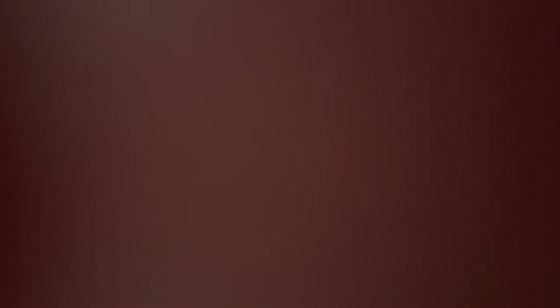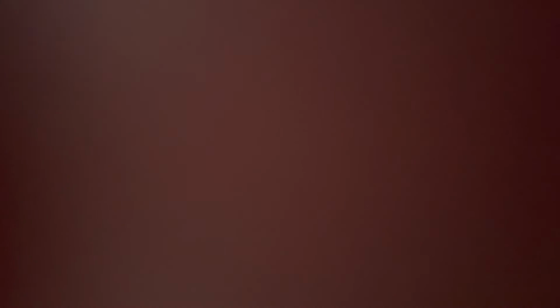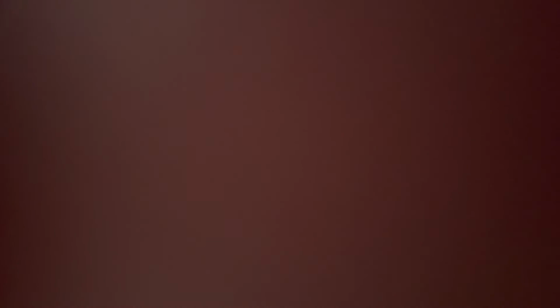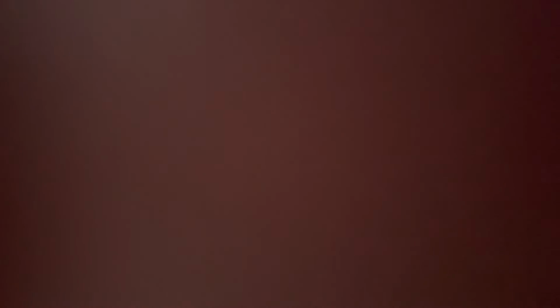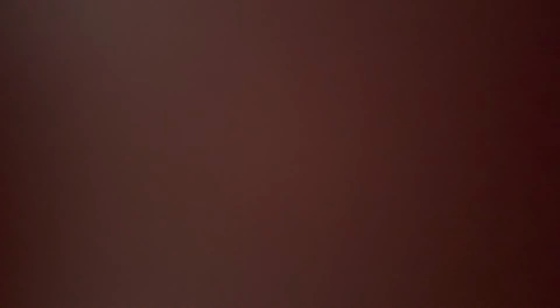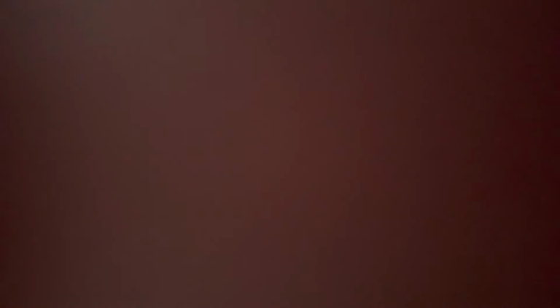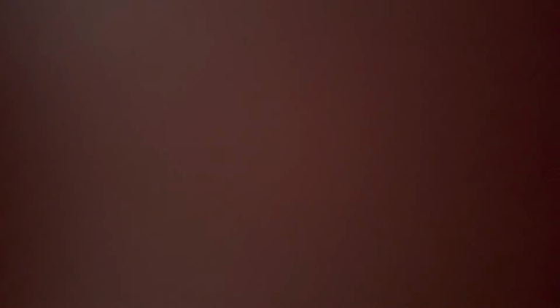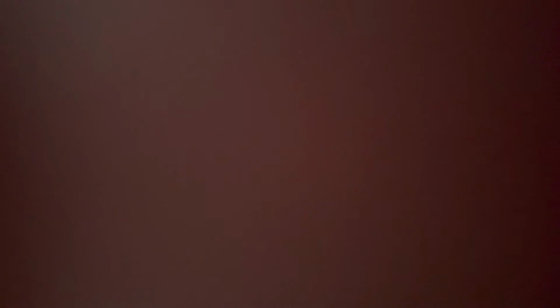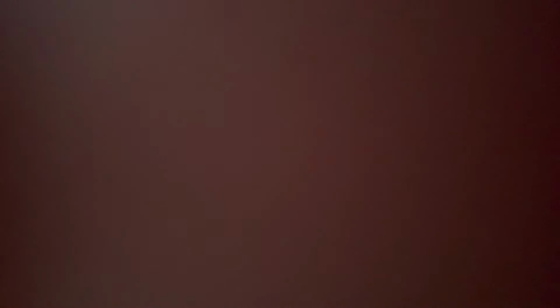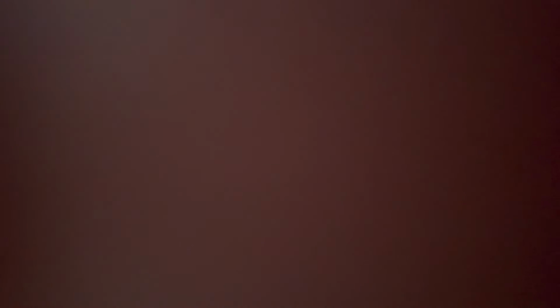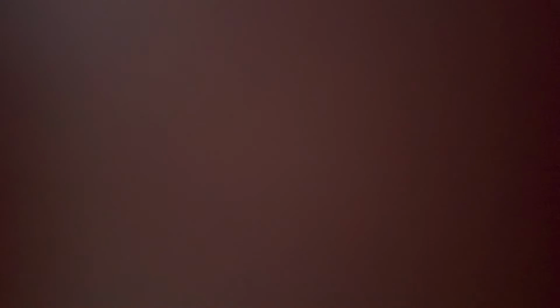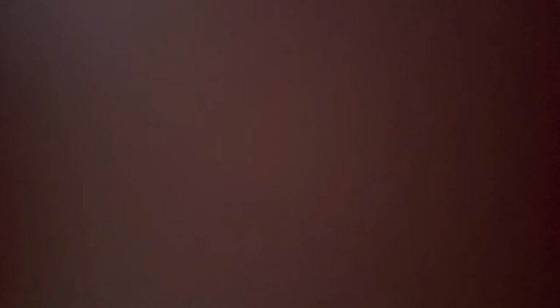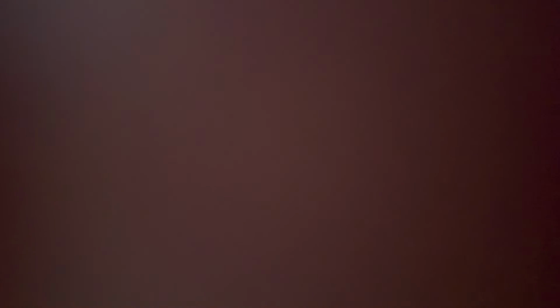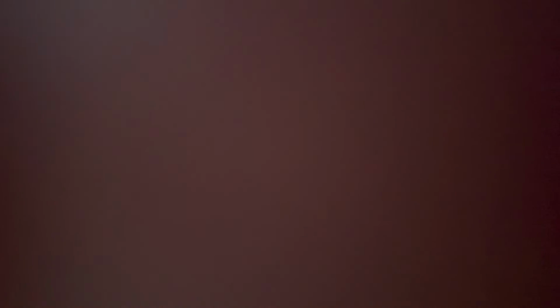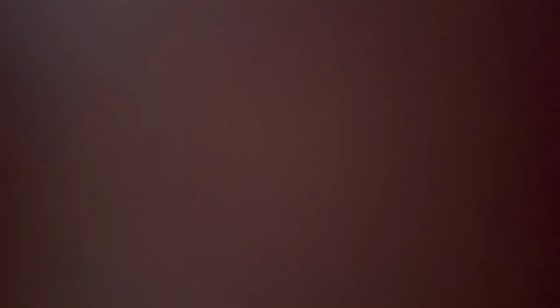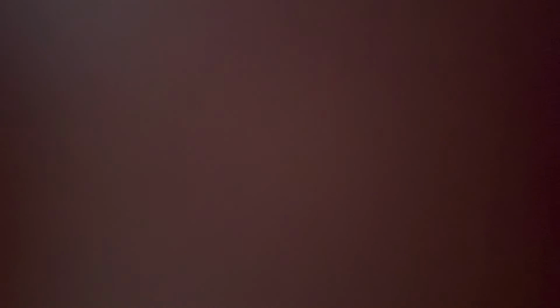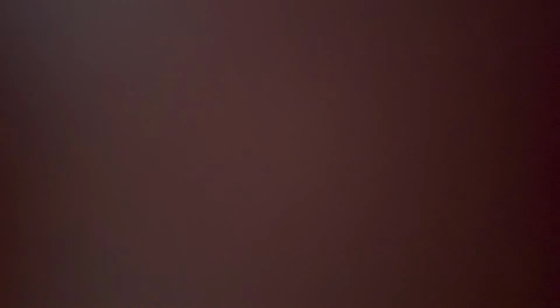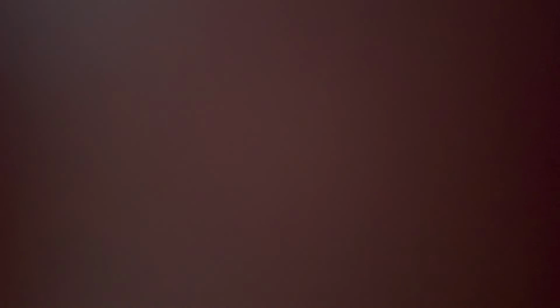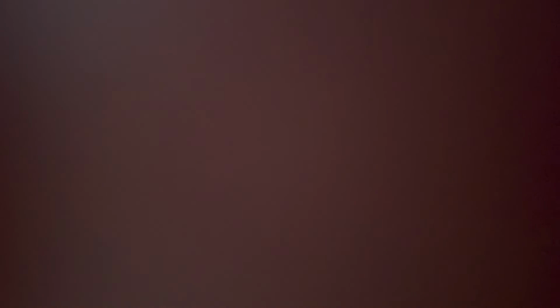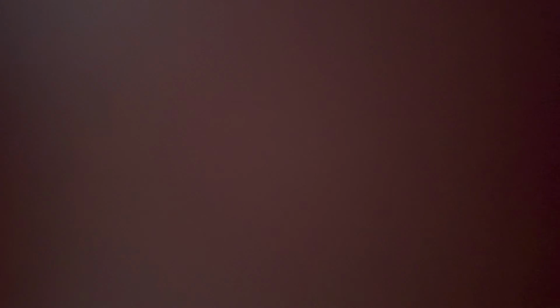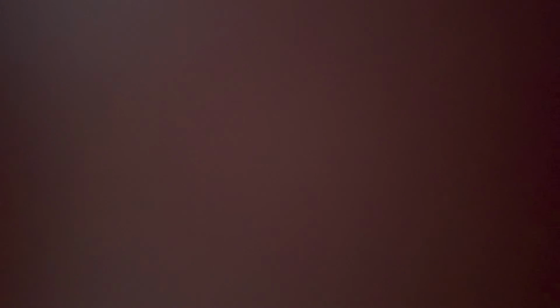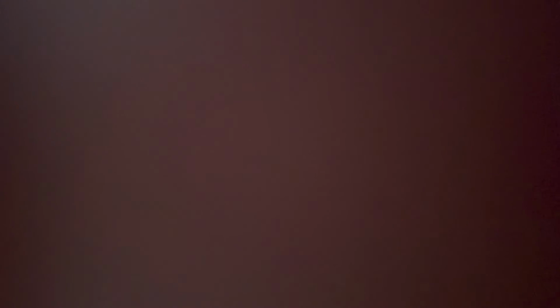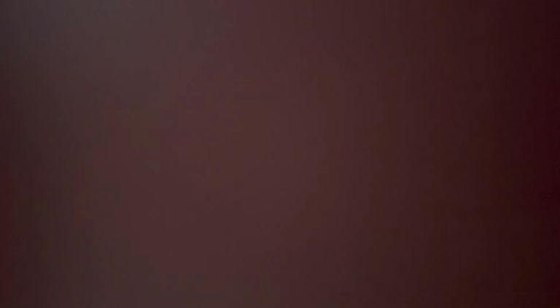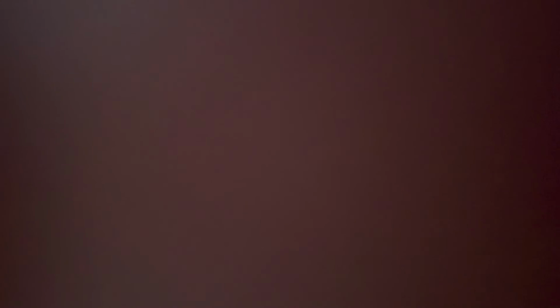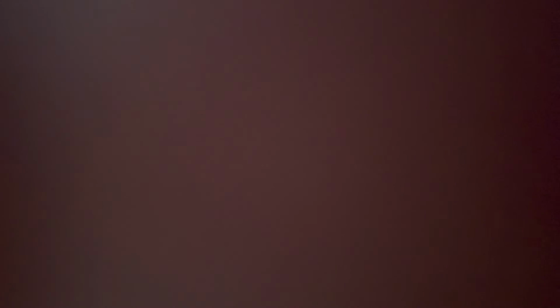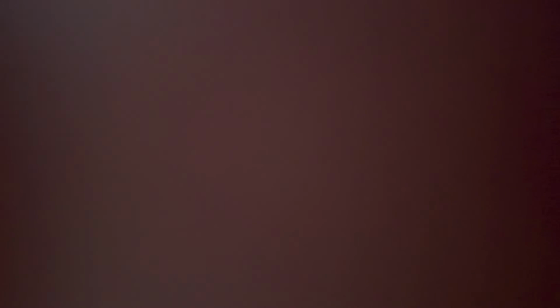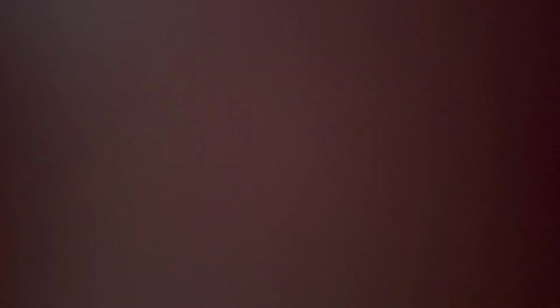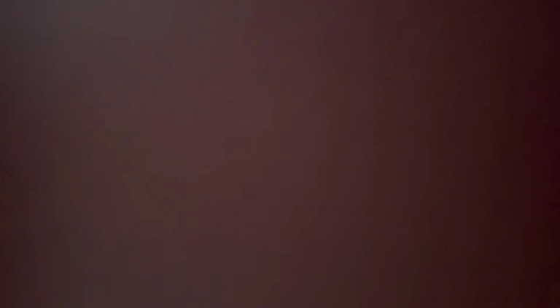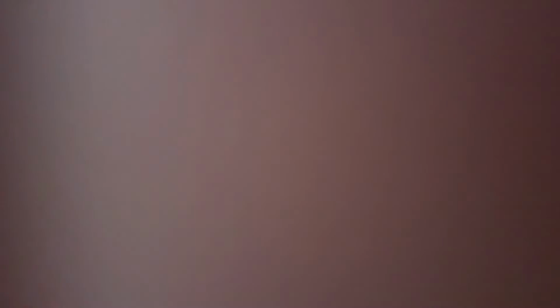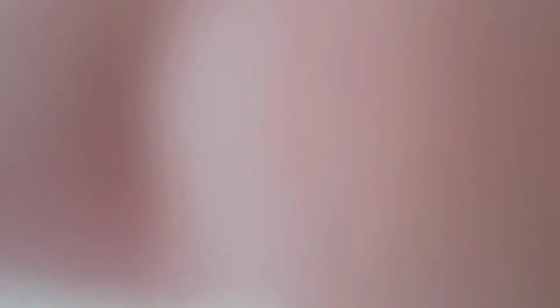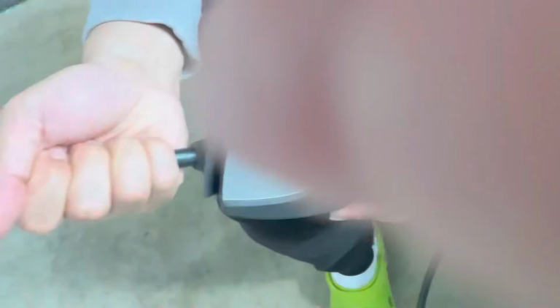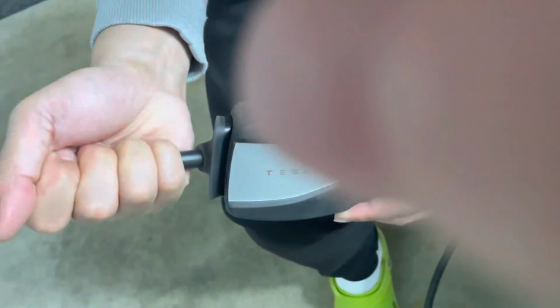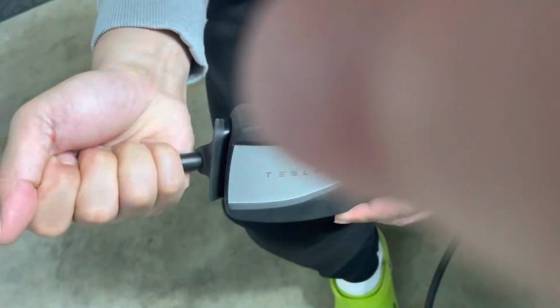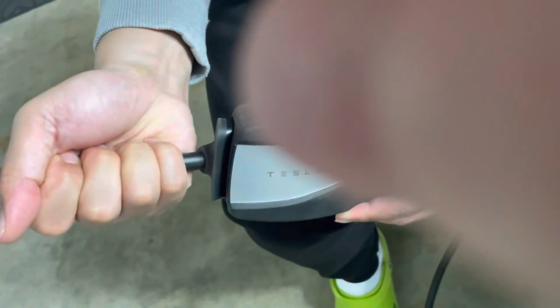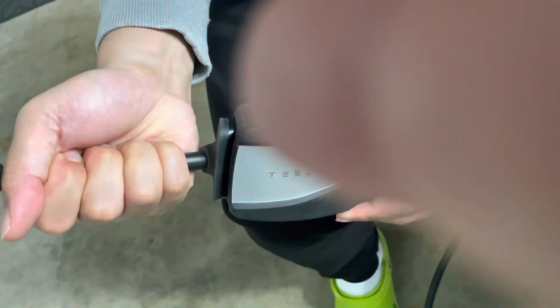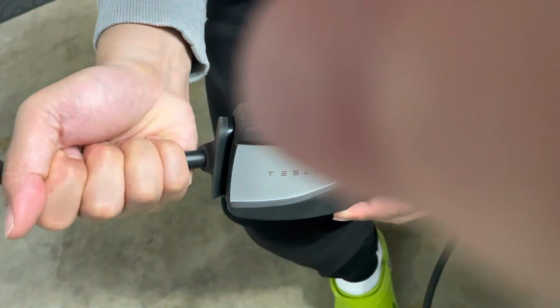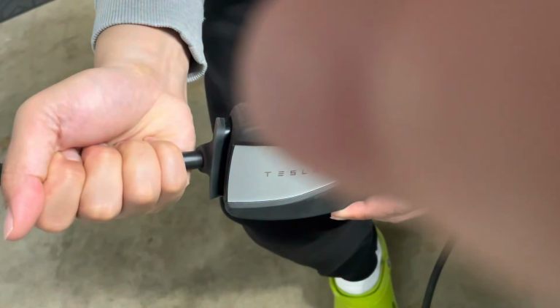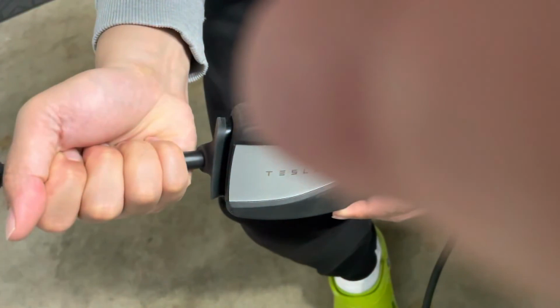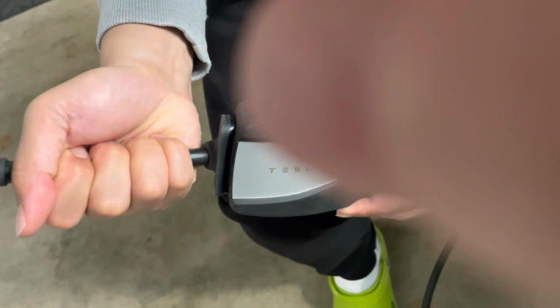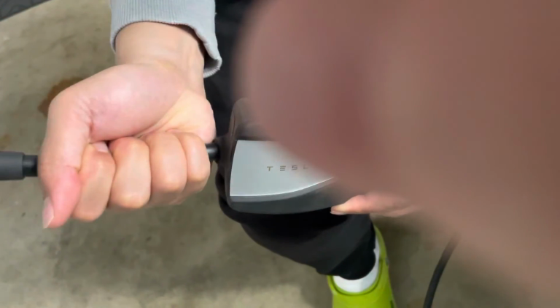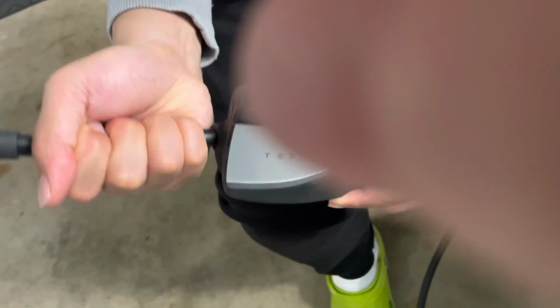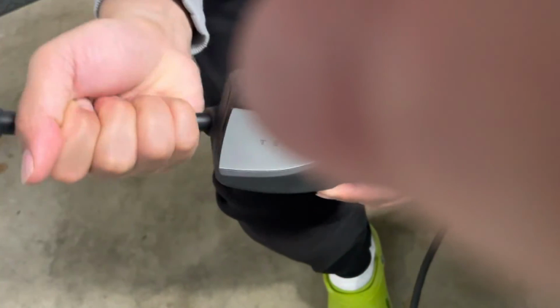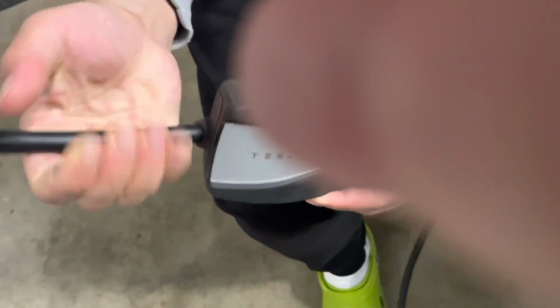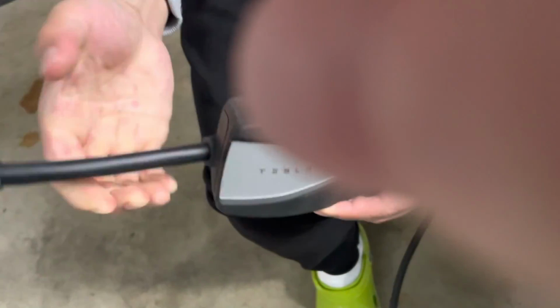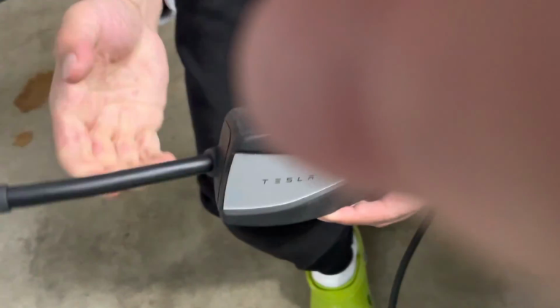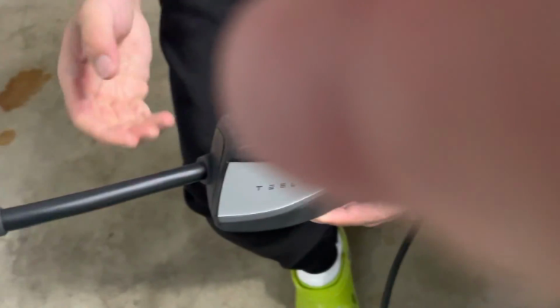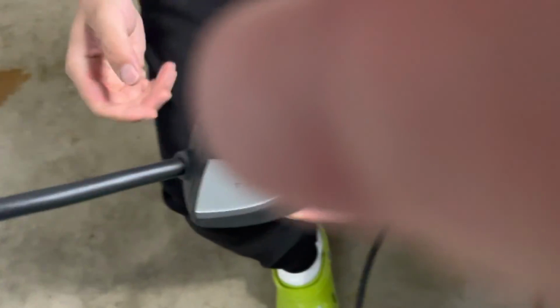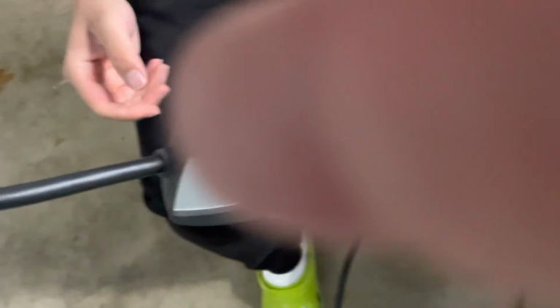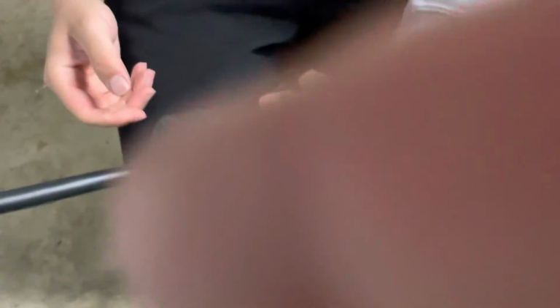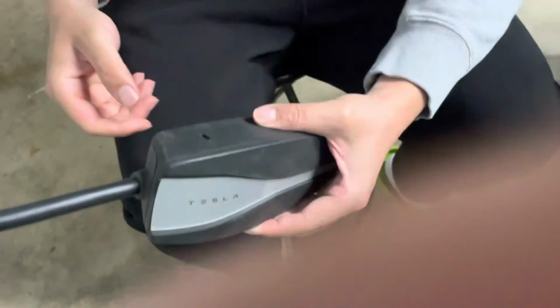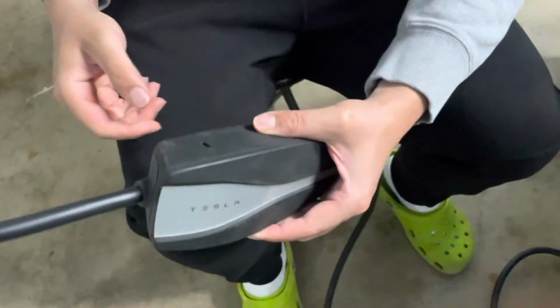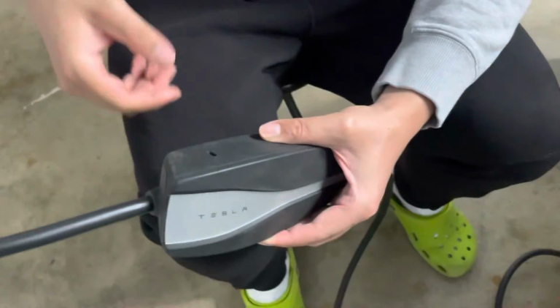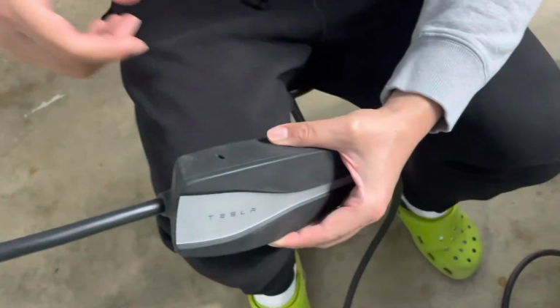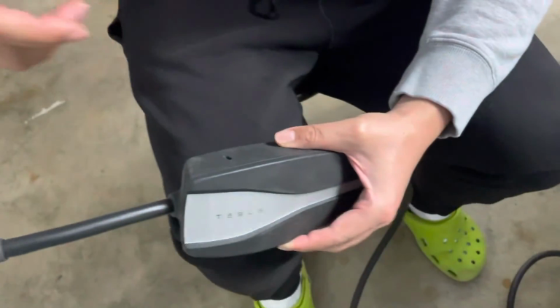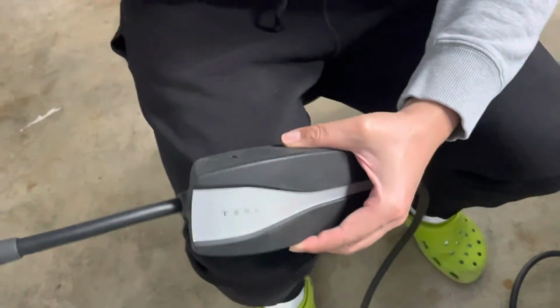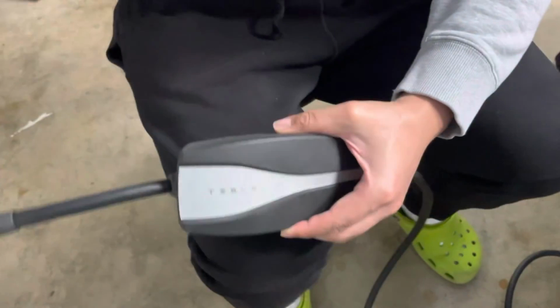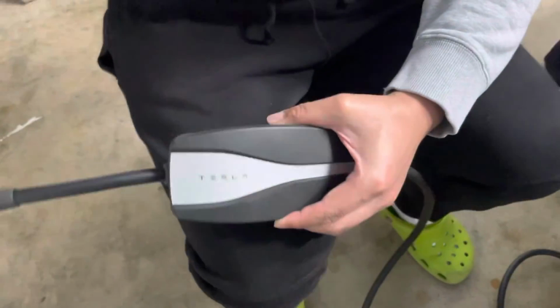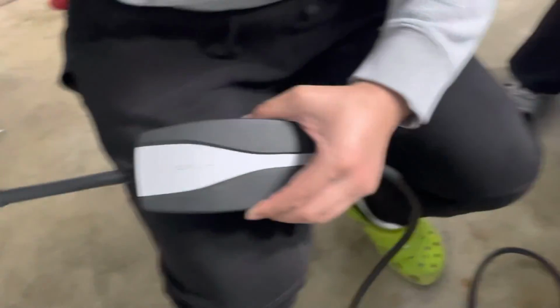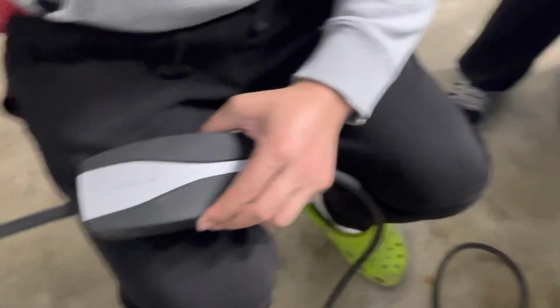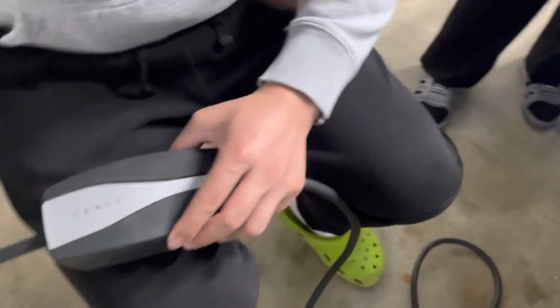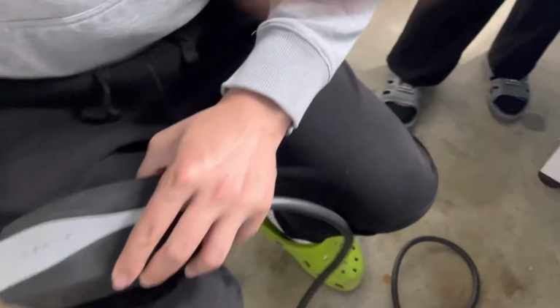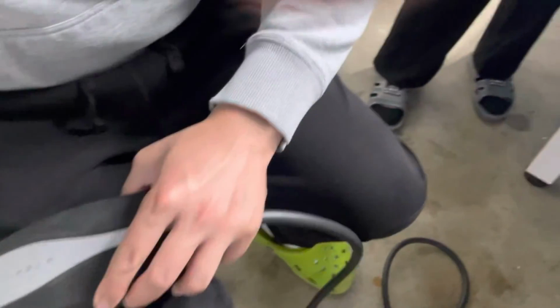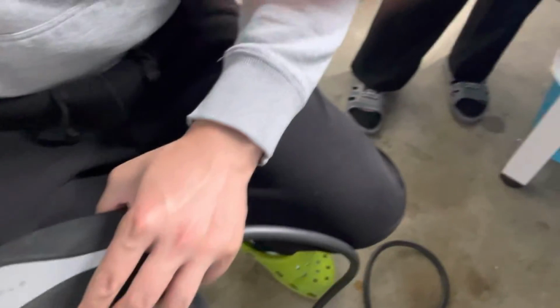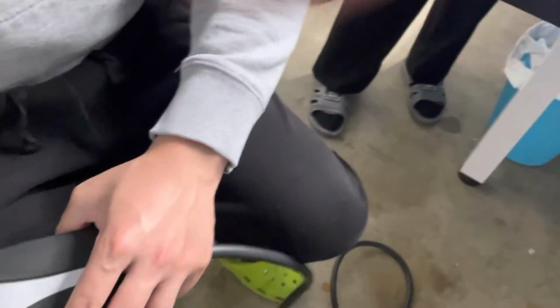Putting it back in is easy — all you do is just go like that.